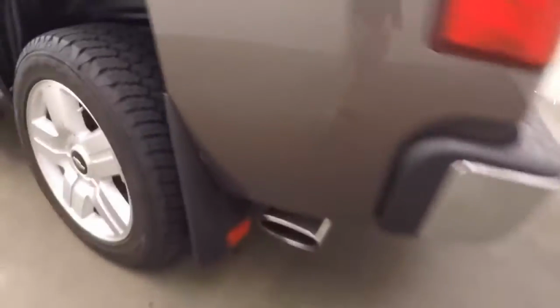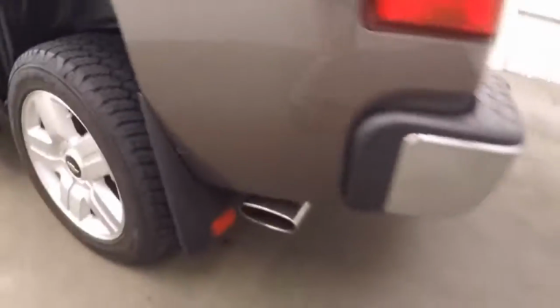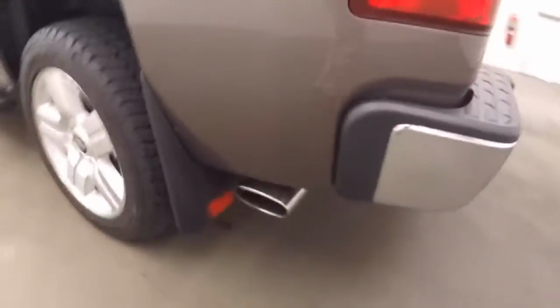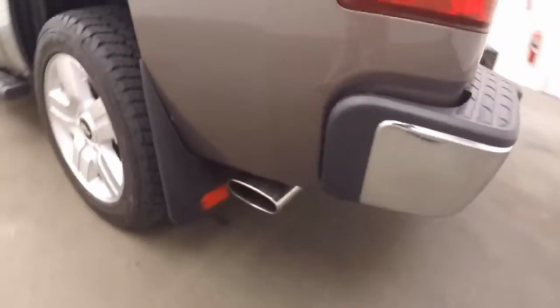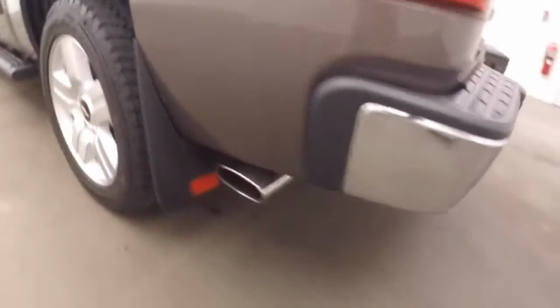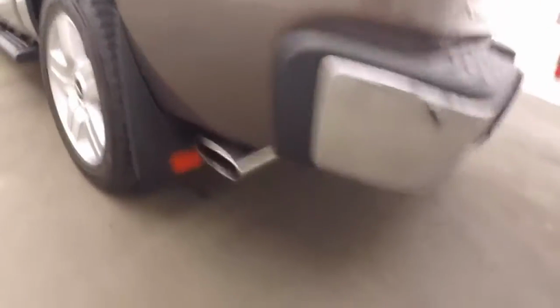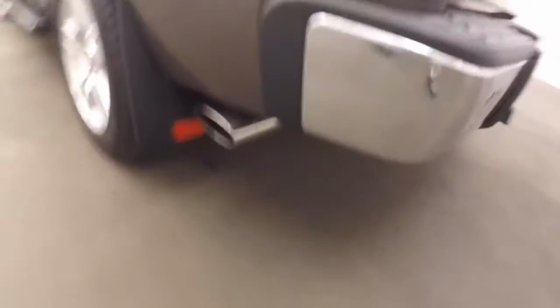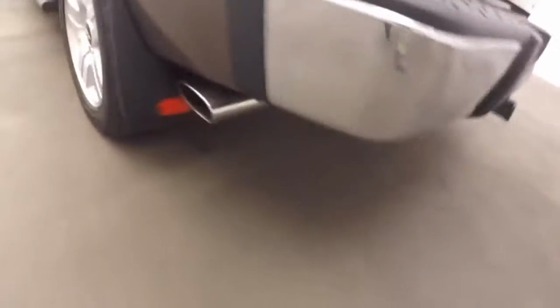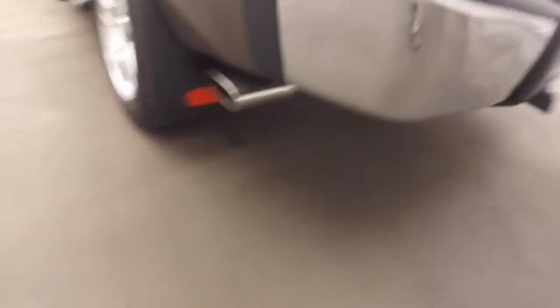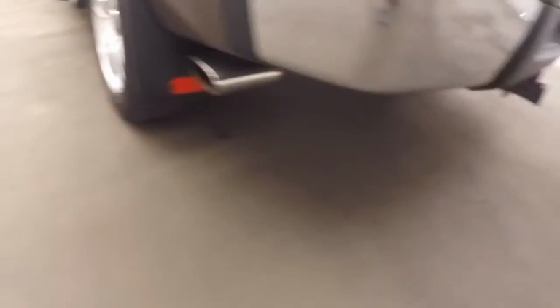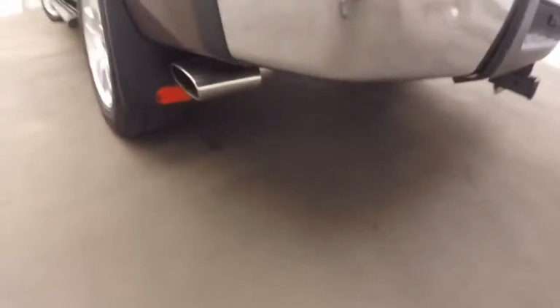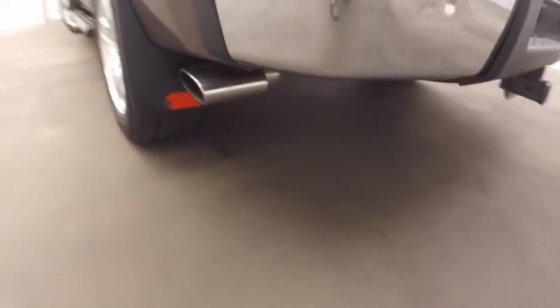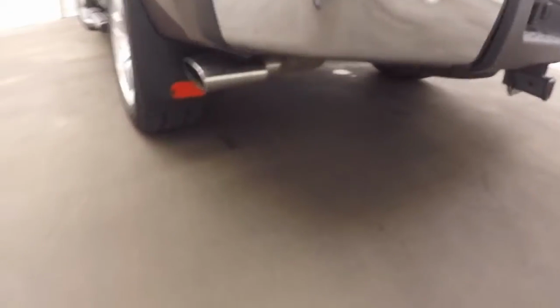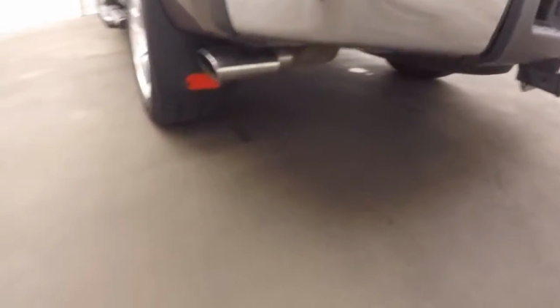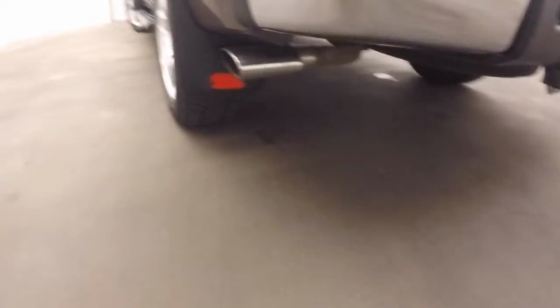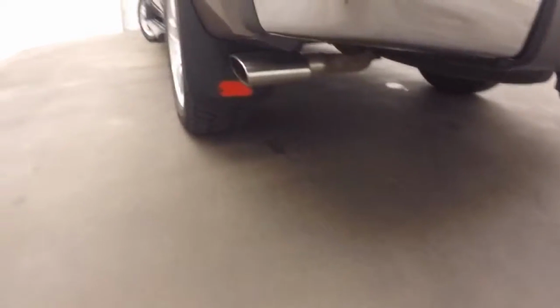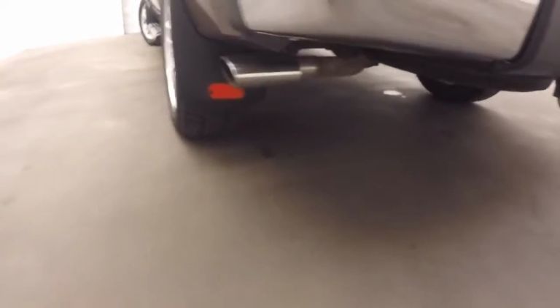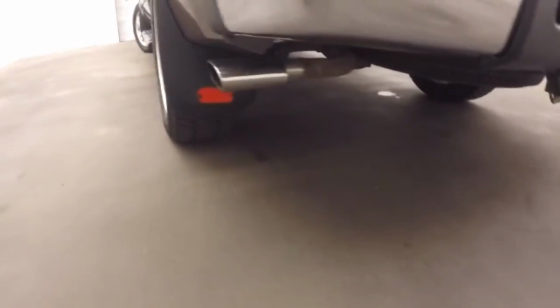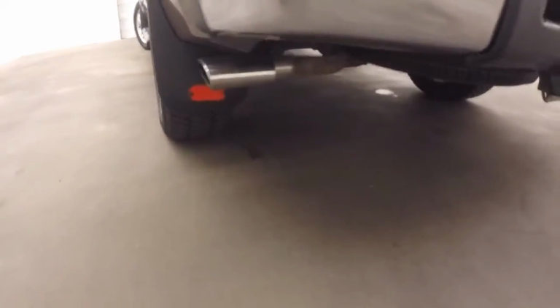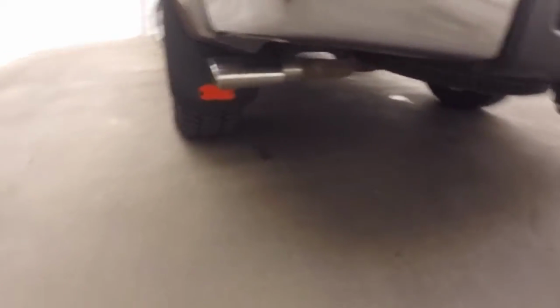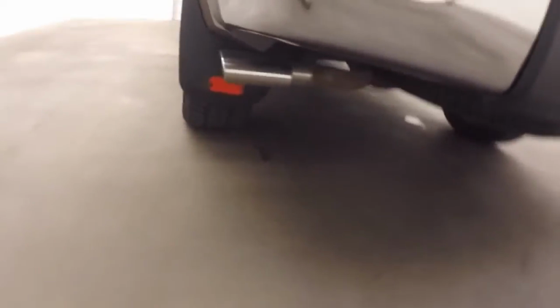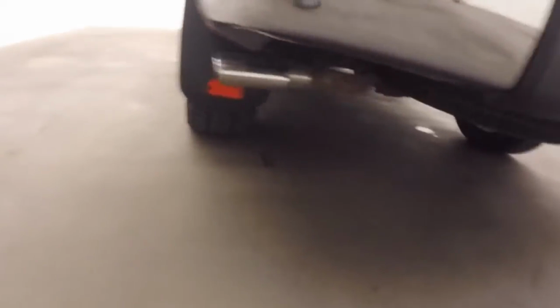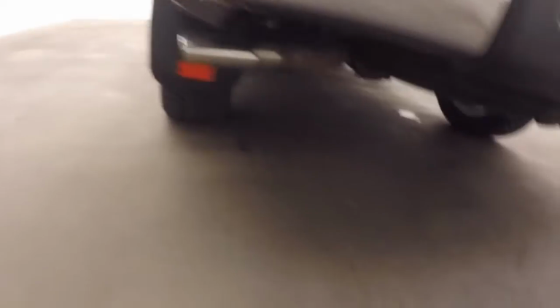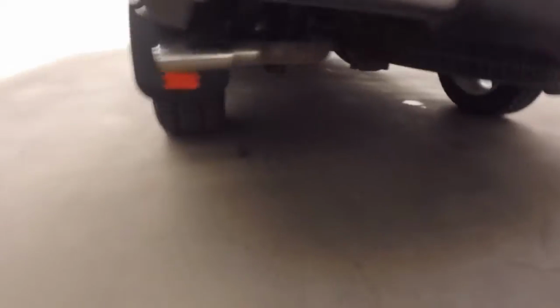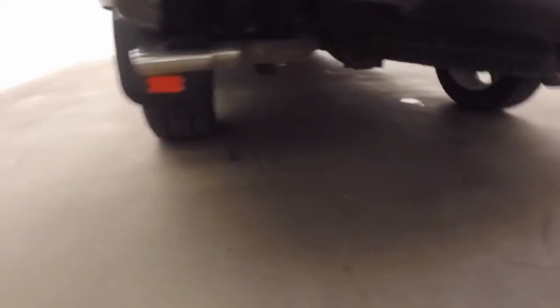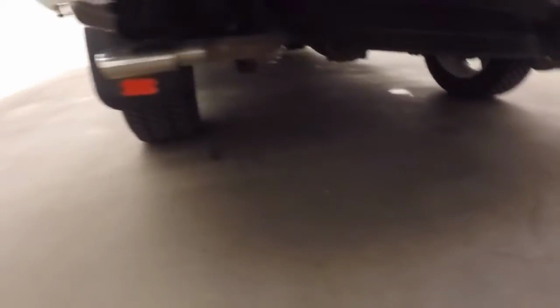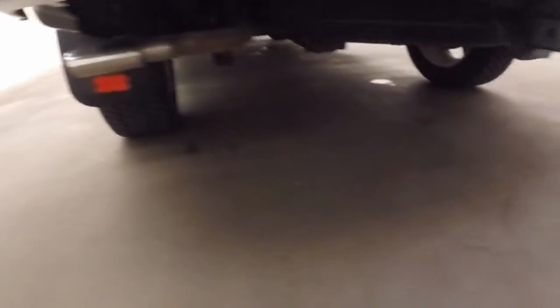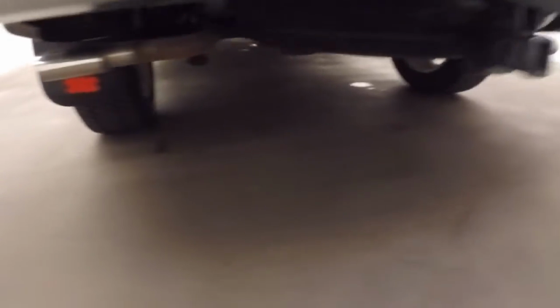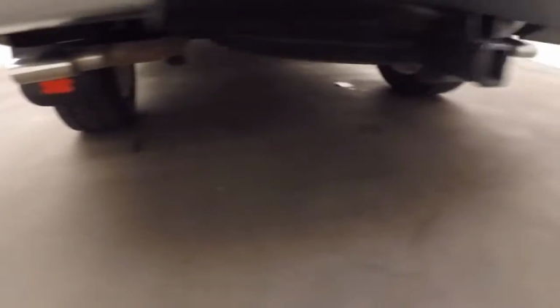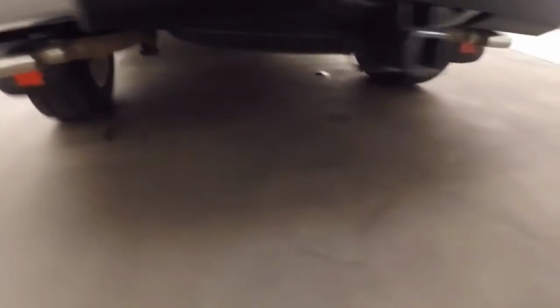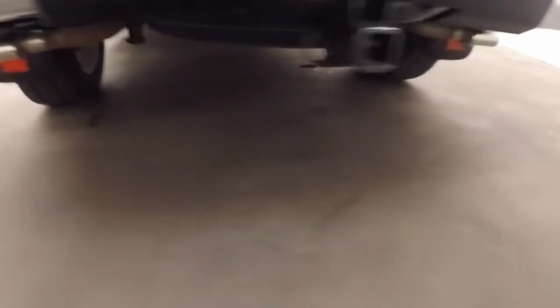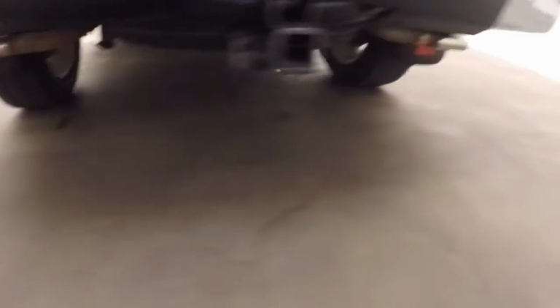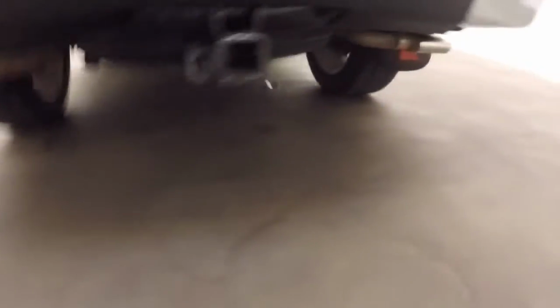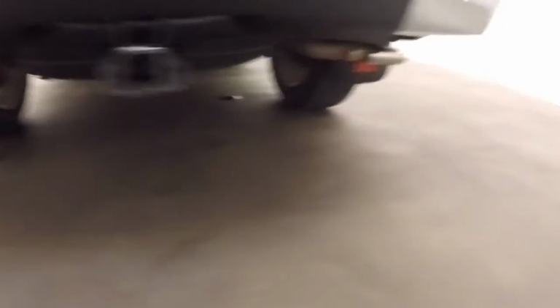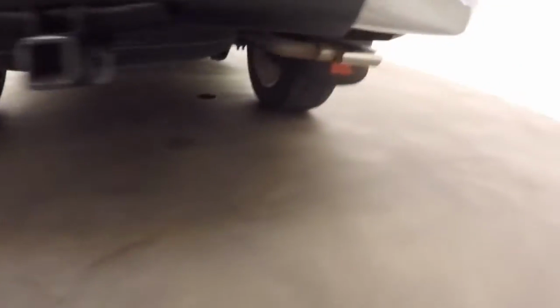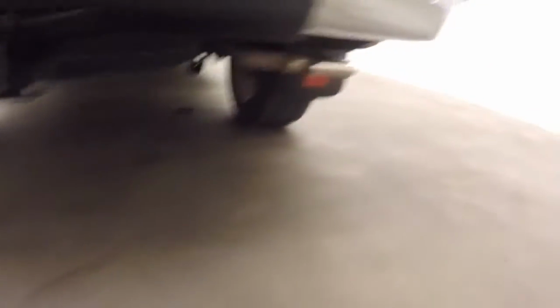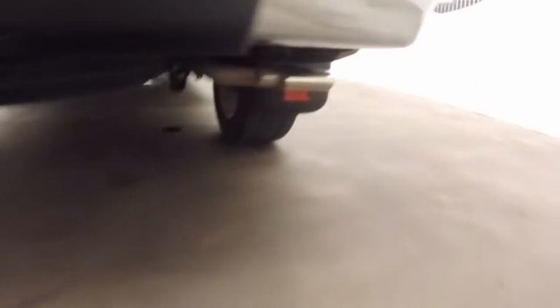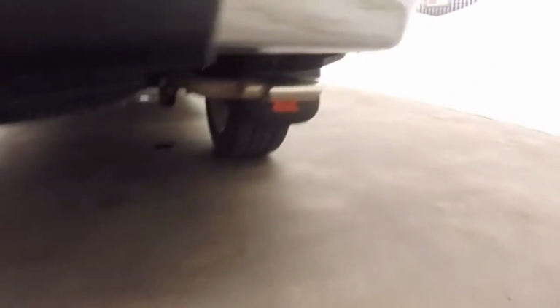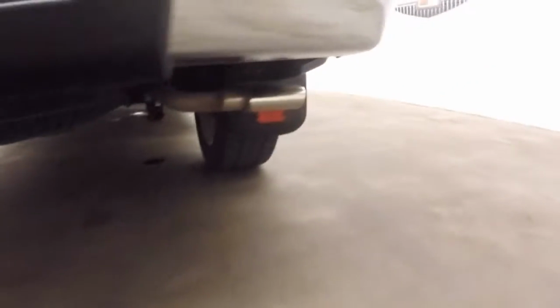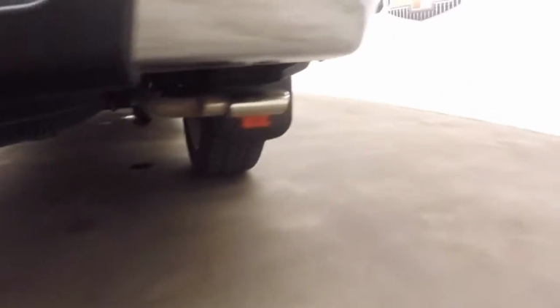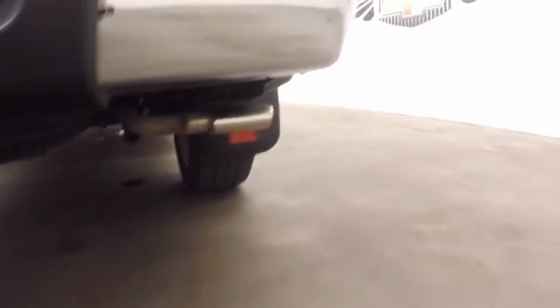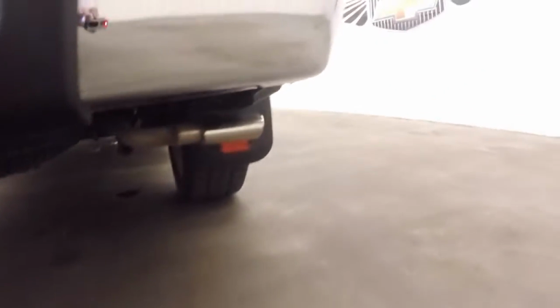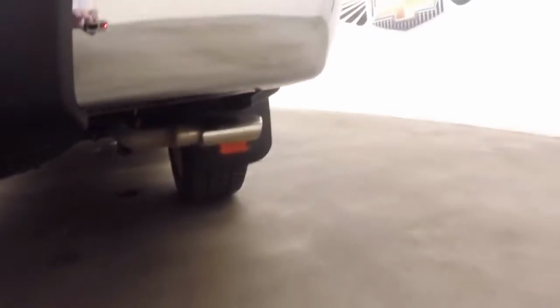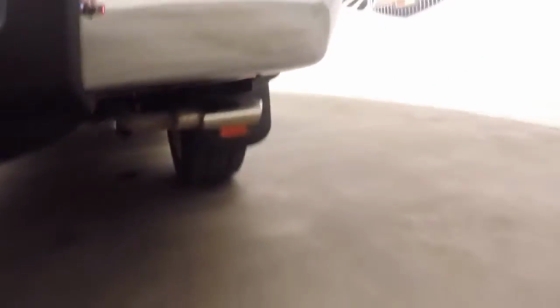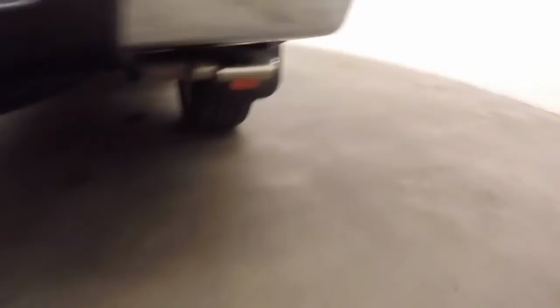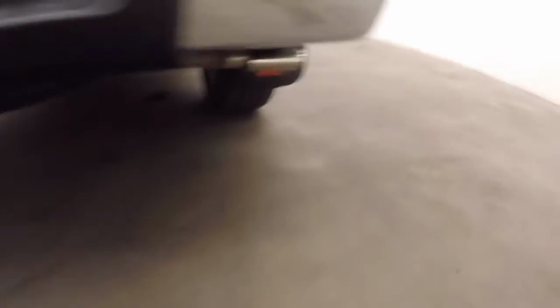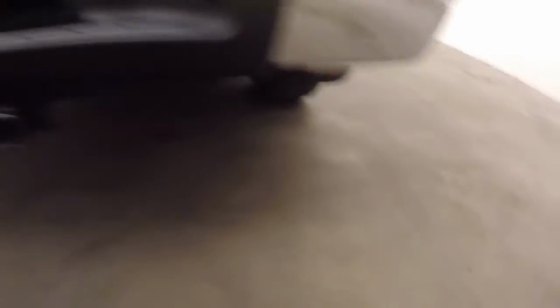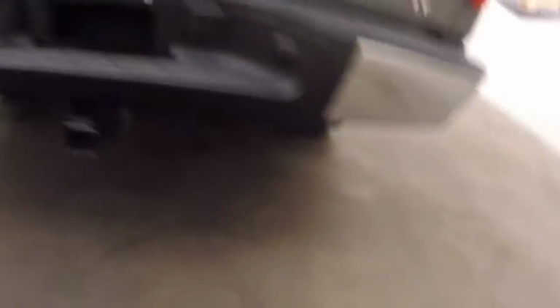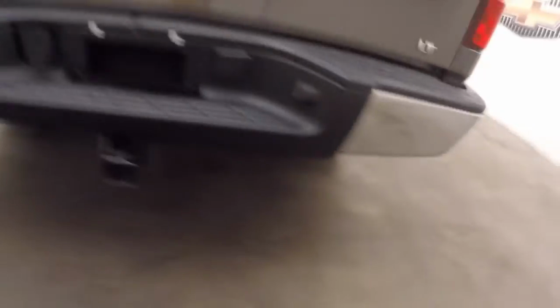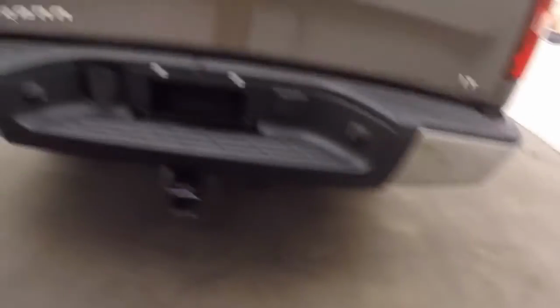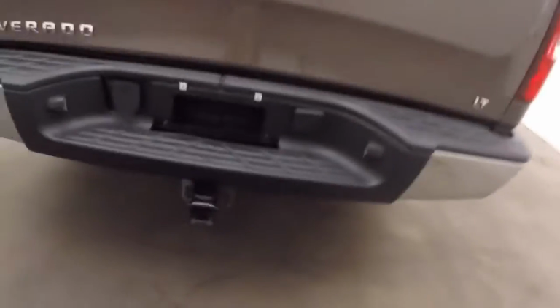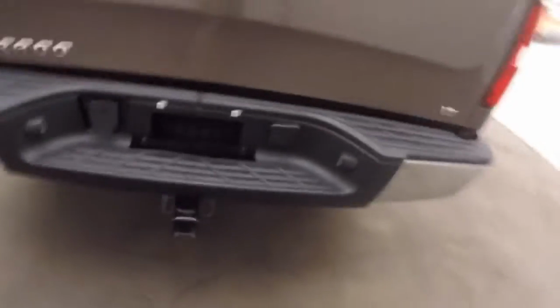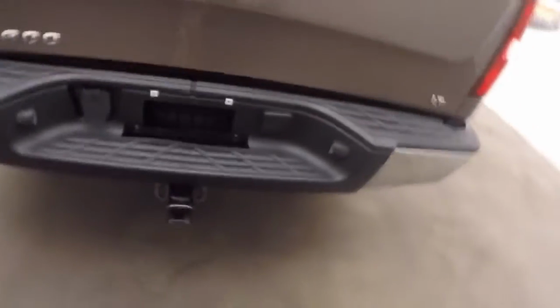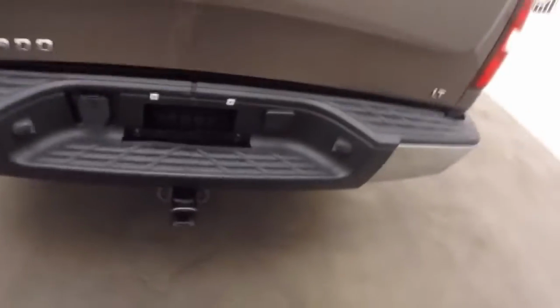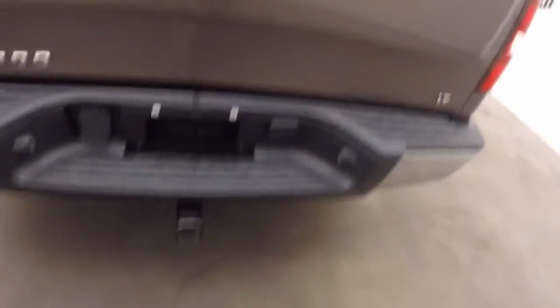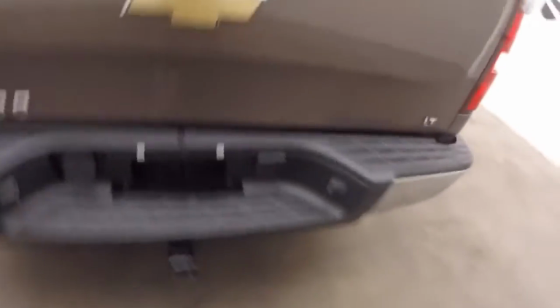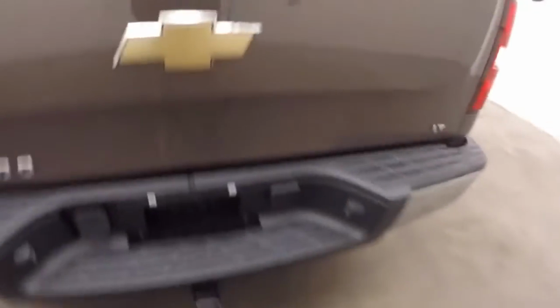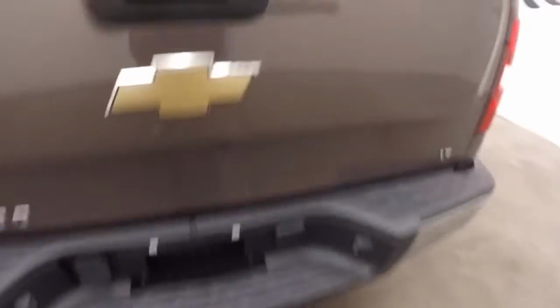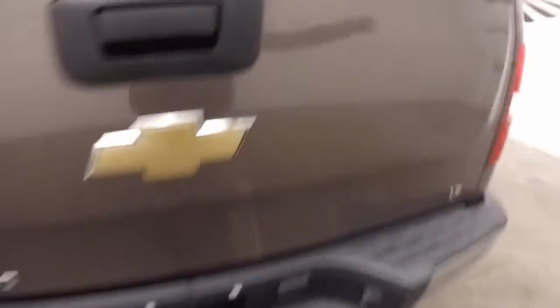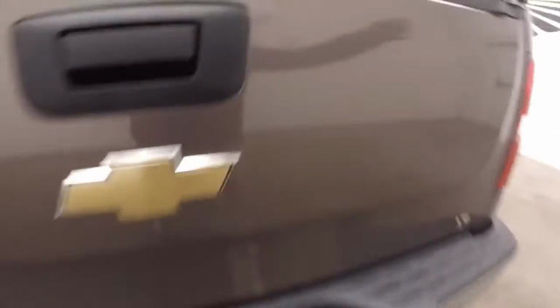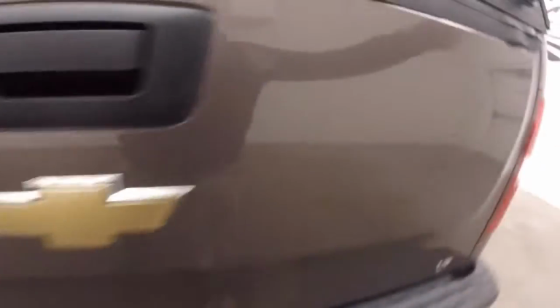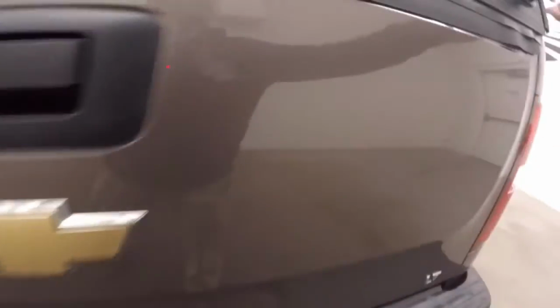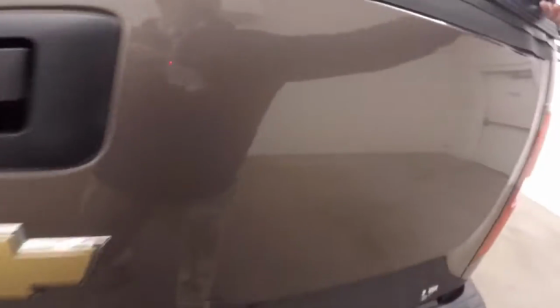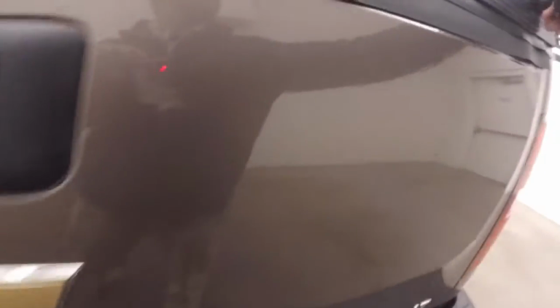It's got a little bit of aftermarket exhaust — dual exhaust coming out the back here. Nice and loud.